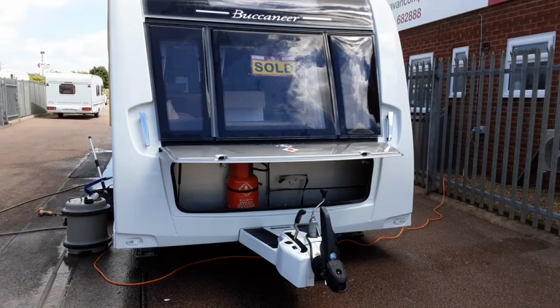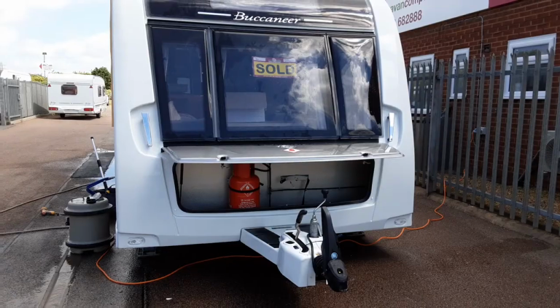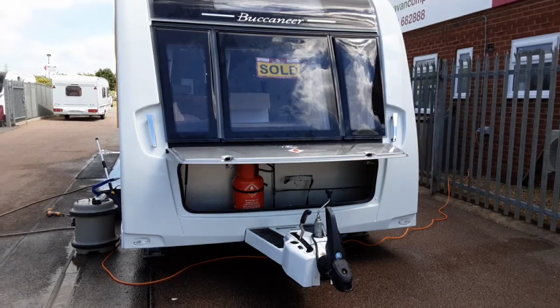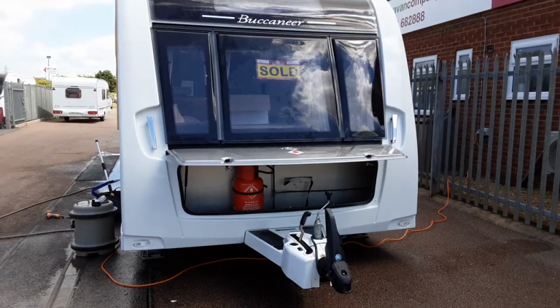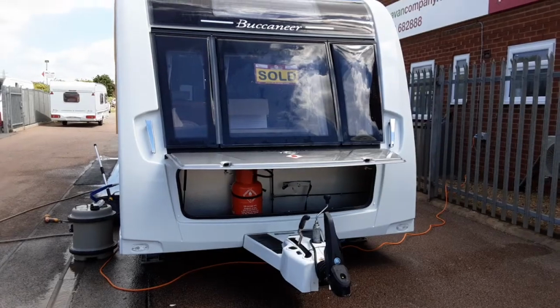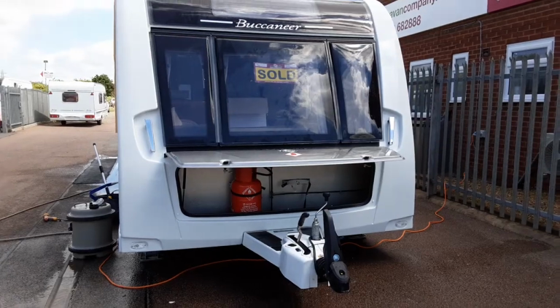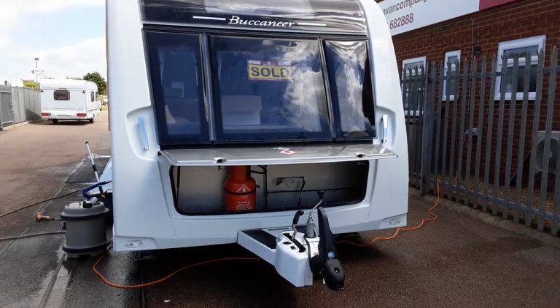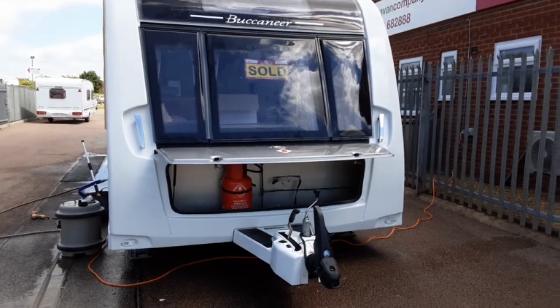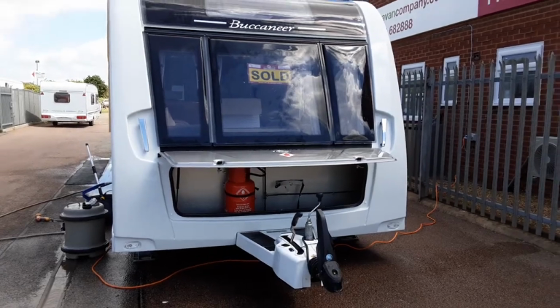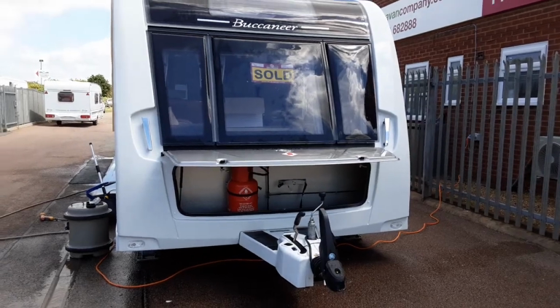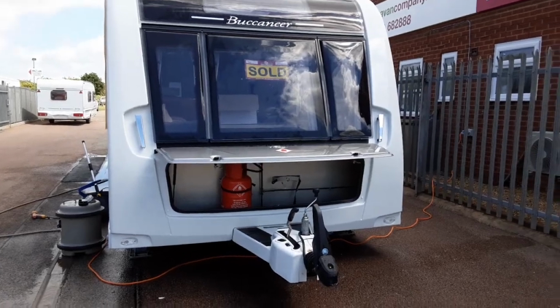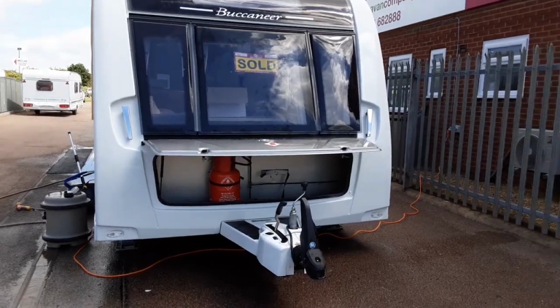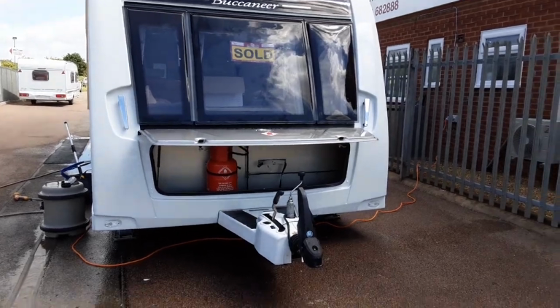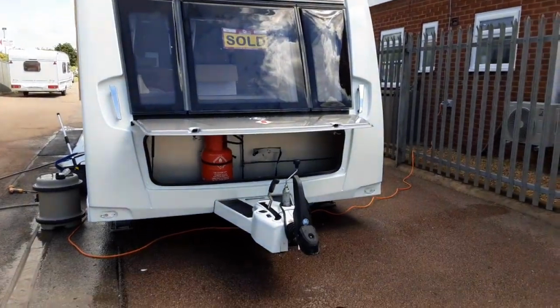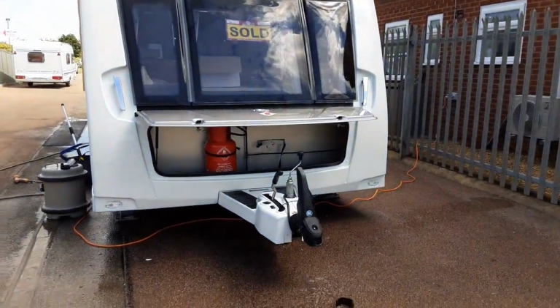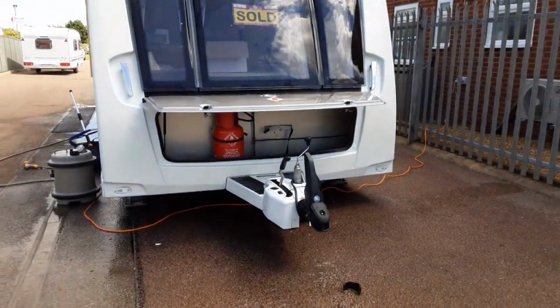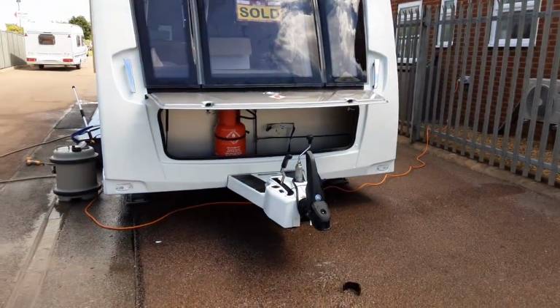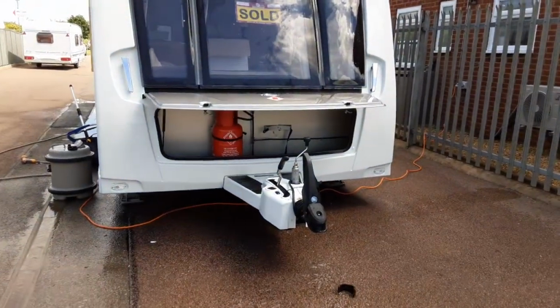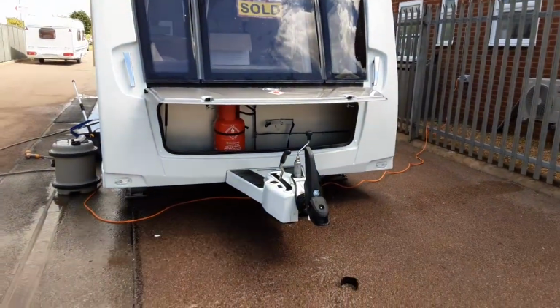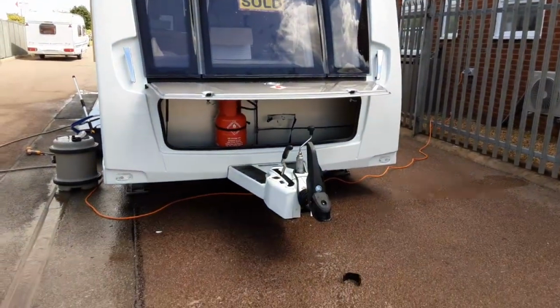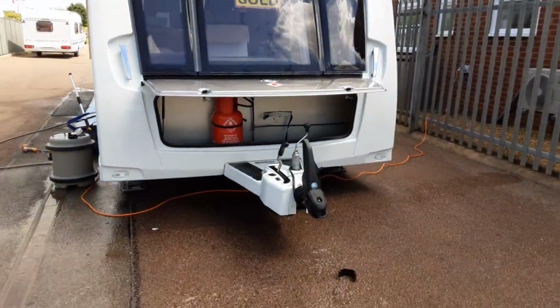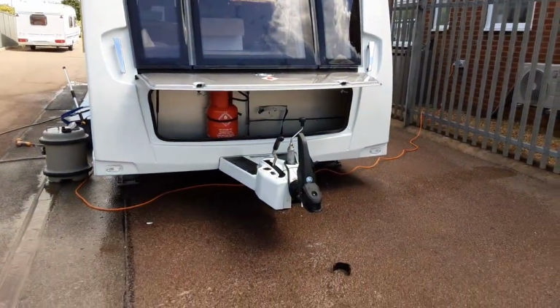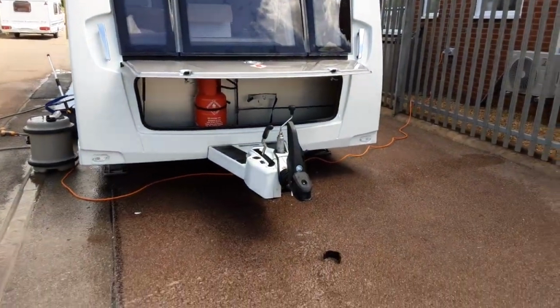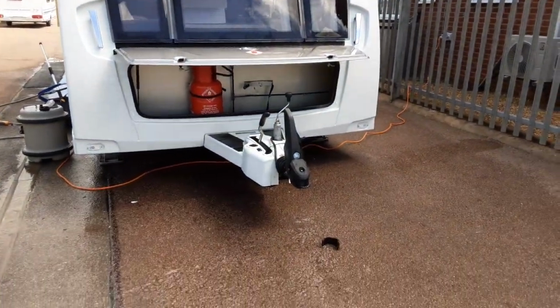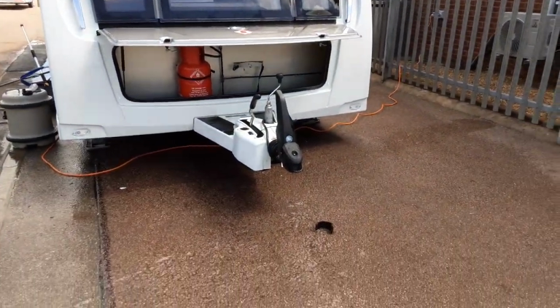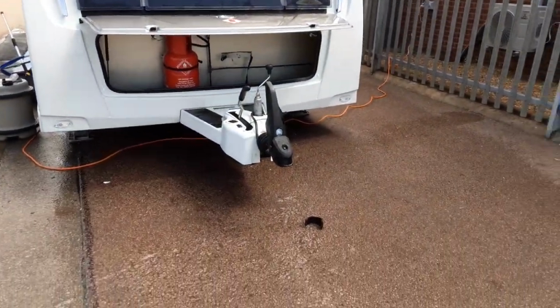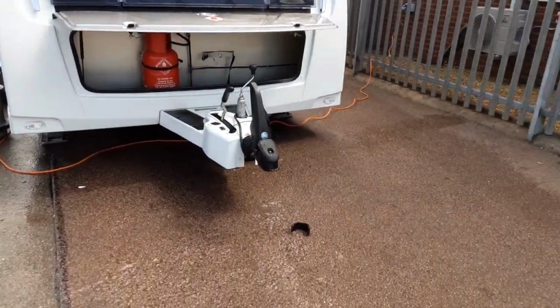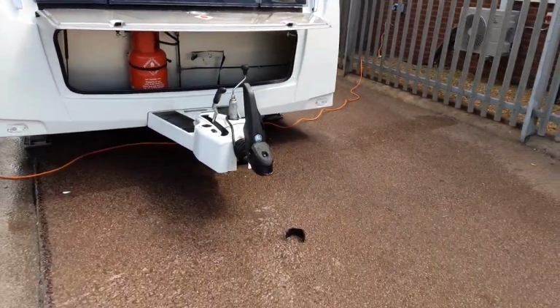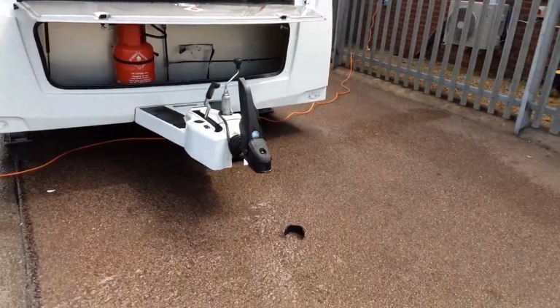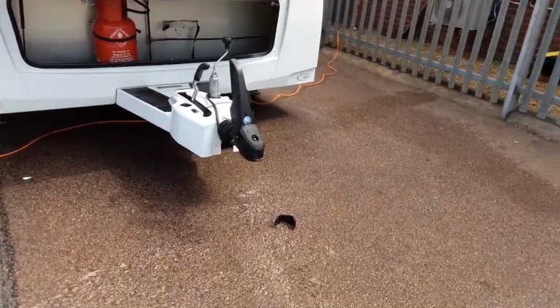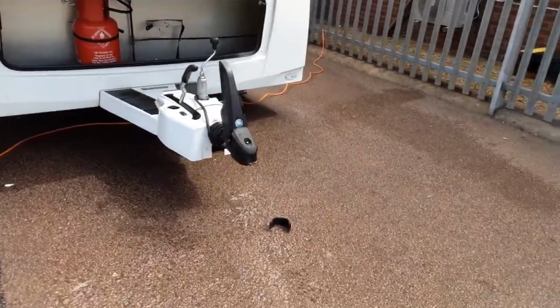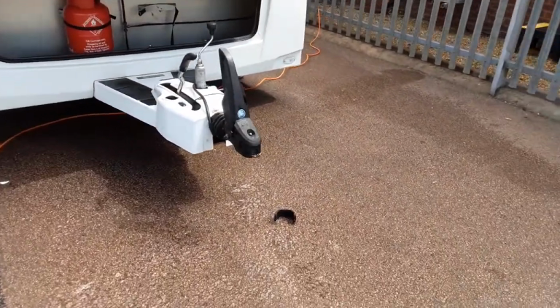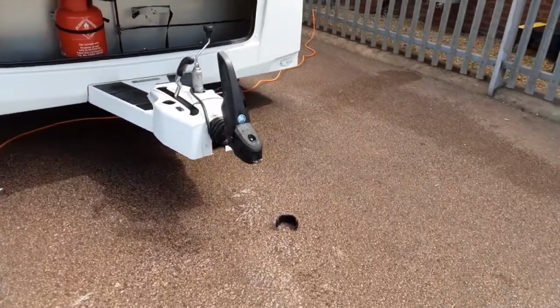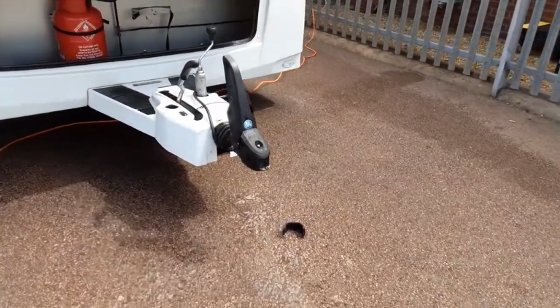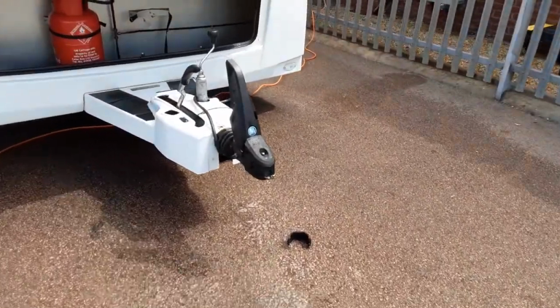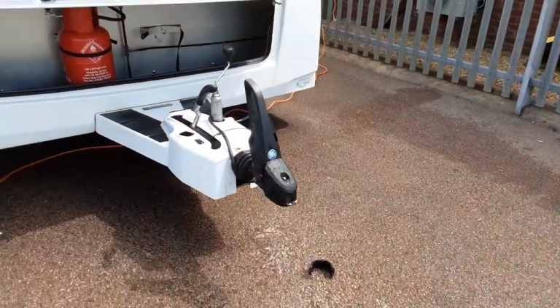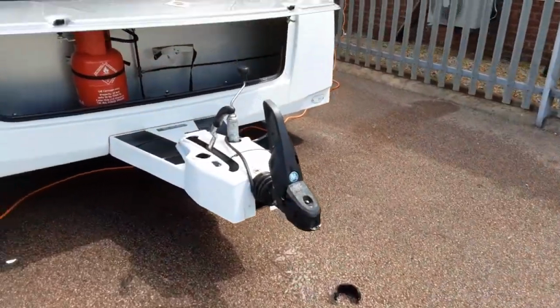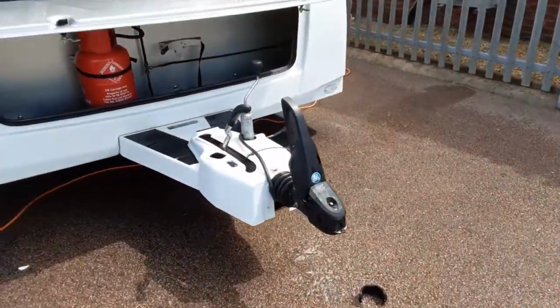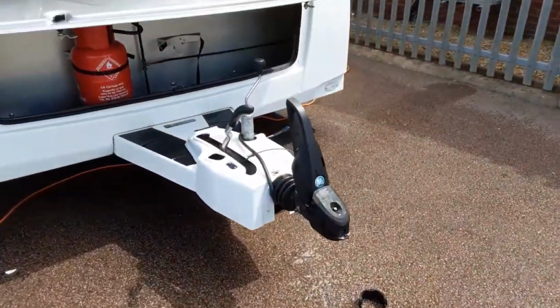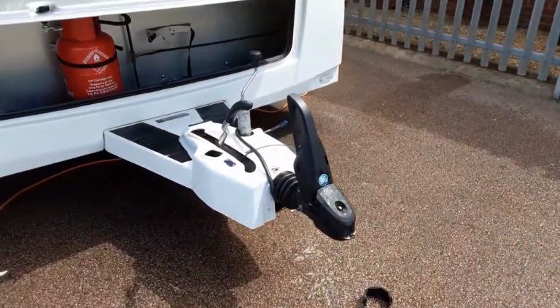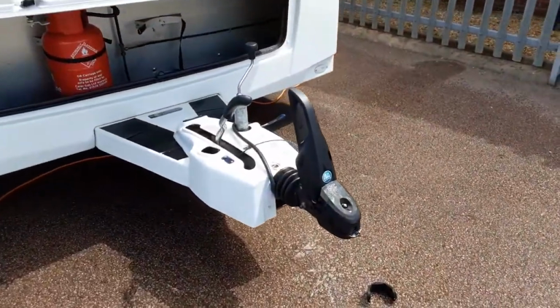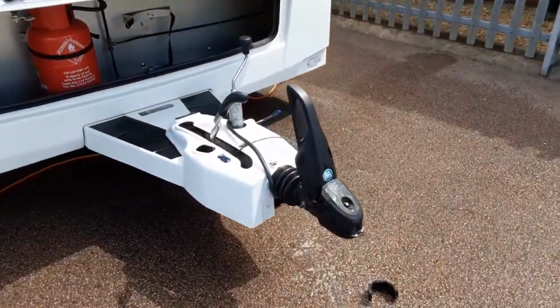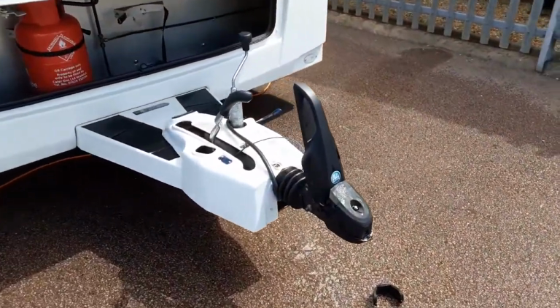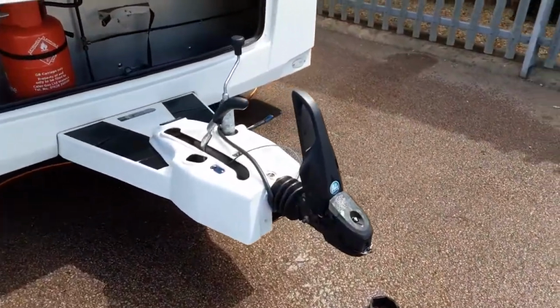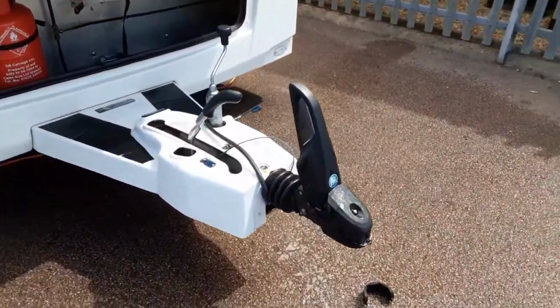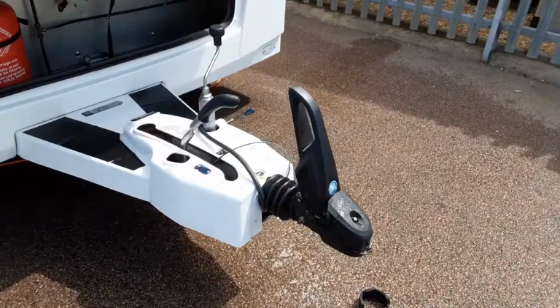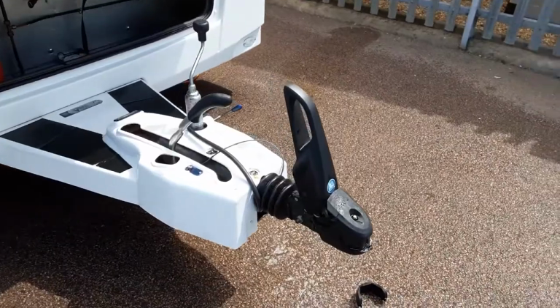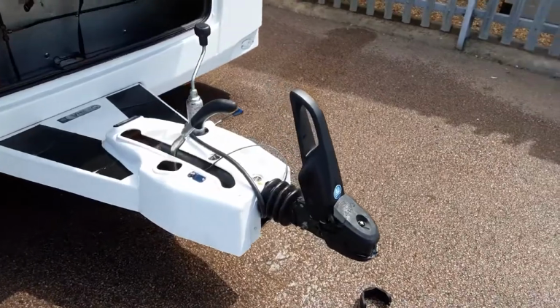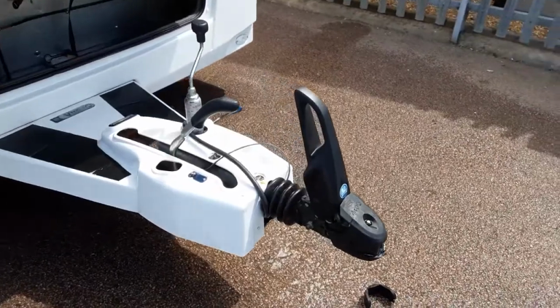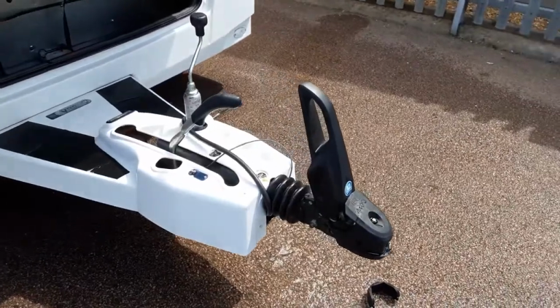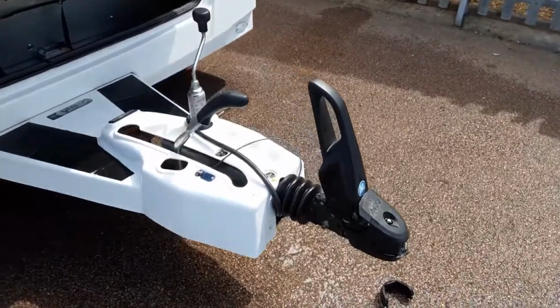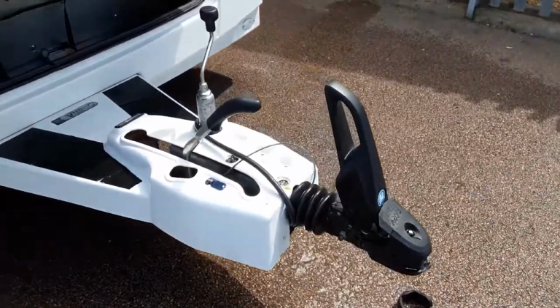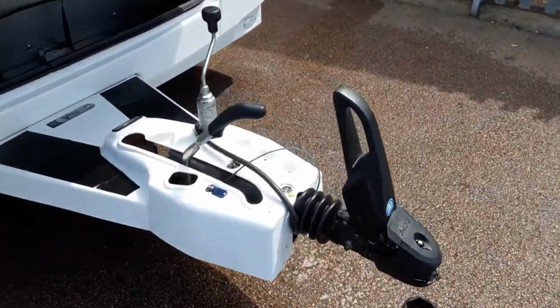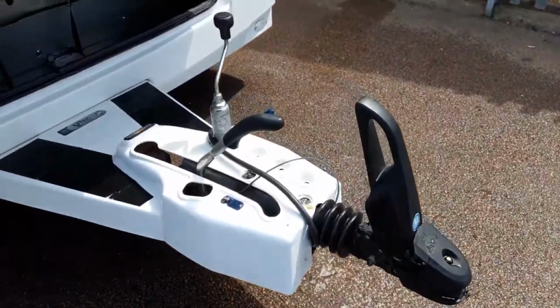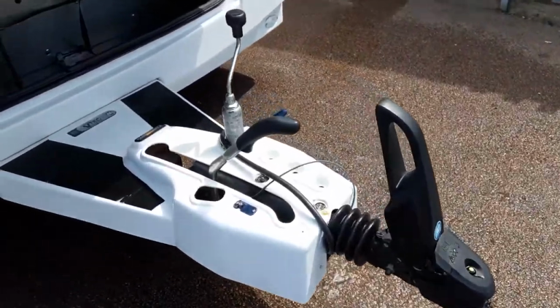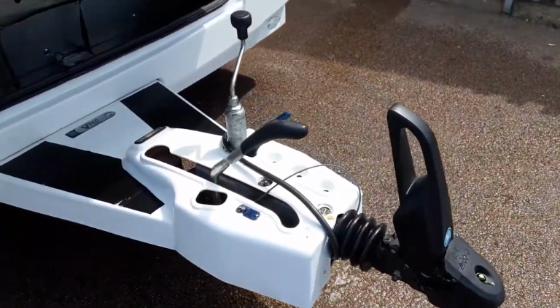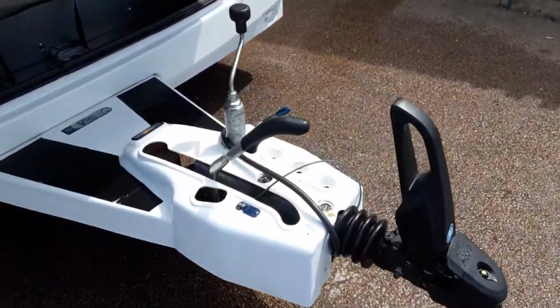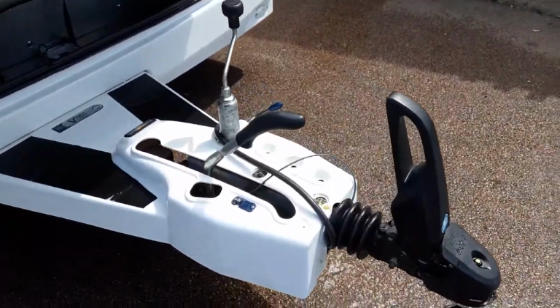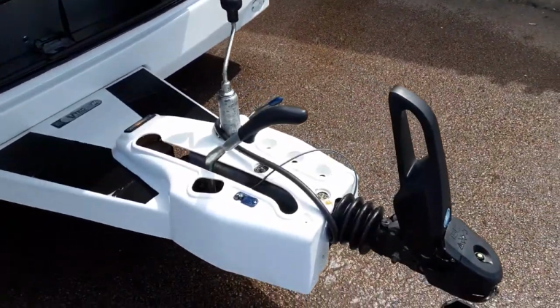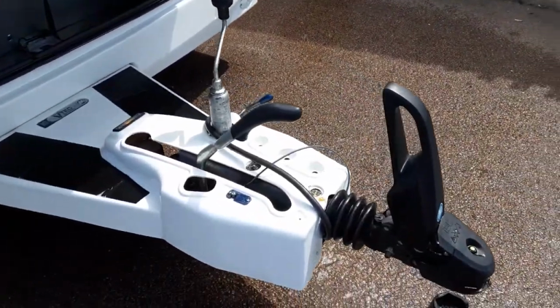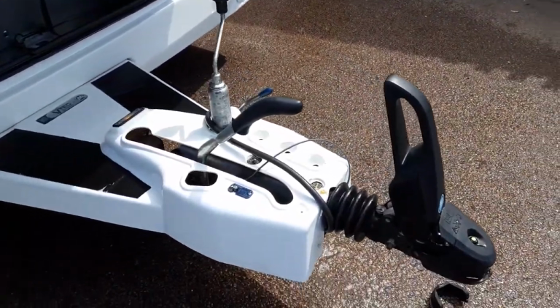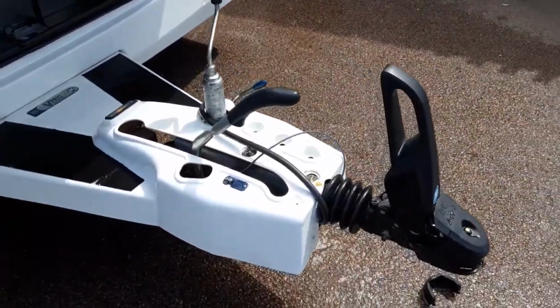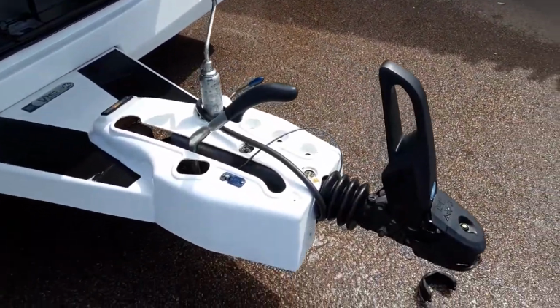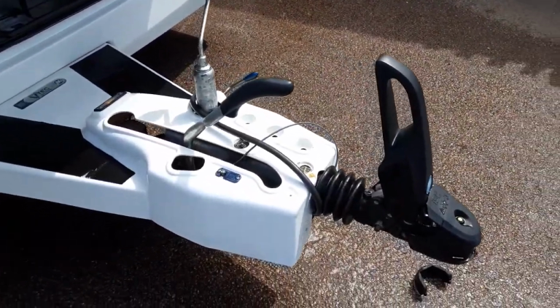This is a Buccaneer Schooner. I'm going to take you around the van and show you how it operates. In front of the van you've got your jockey wheel, hitch and handbrake — we'll demonstrate these to you in person here on site.